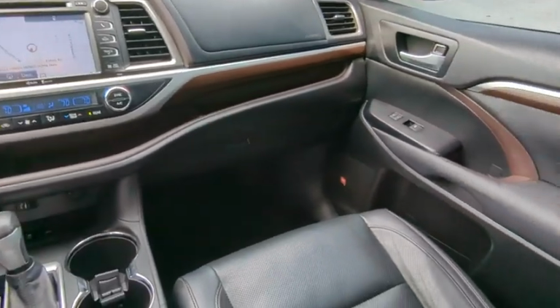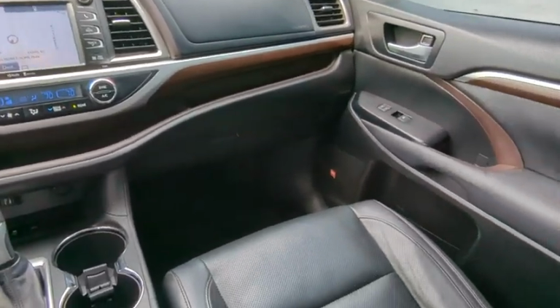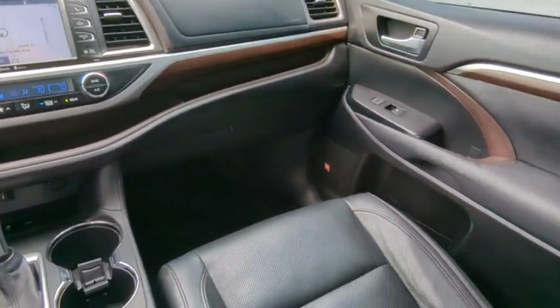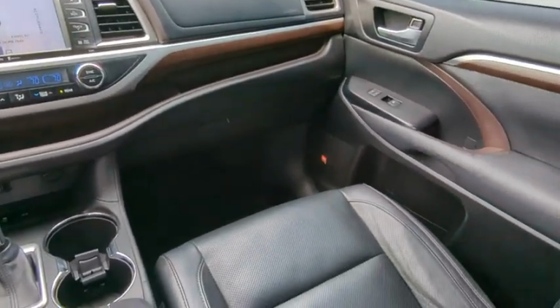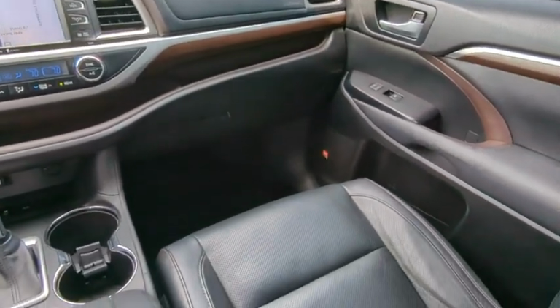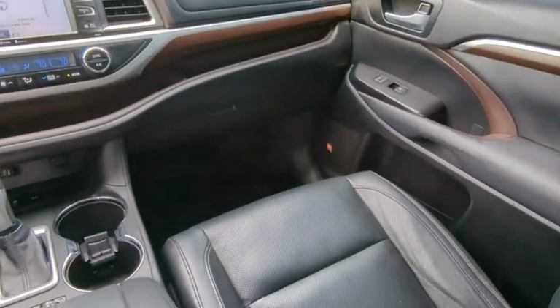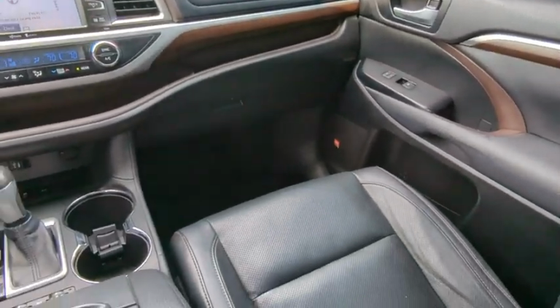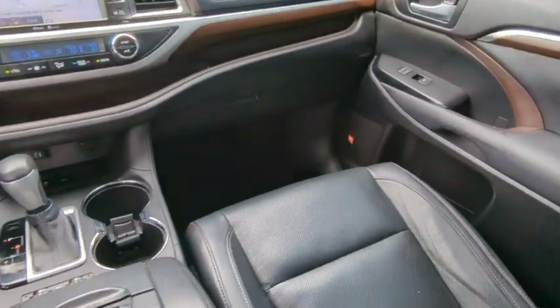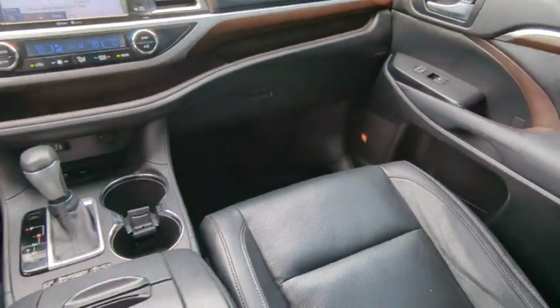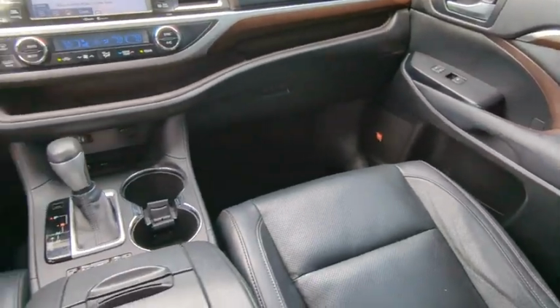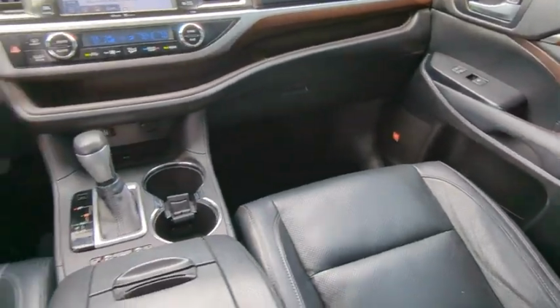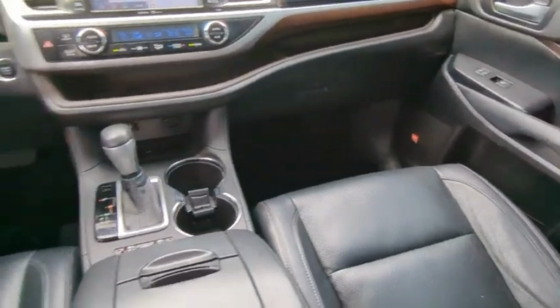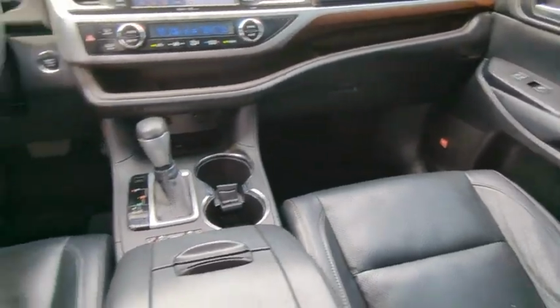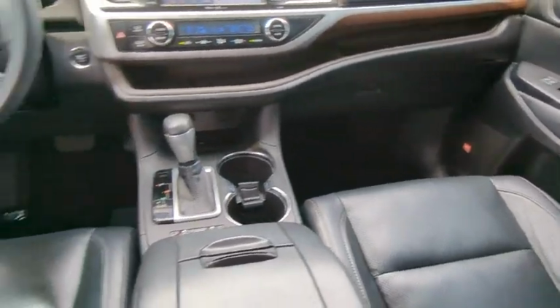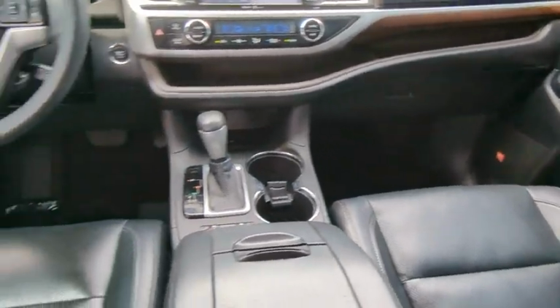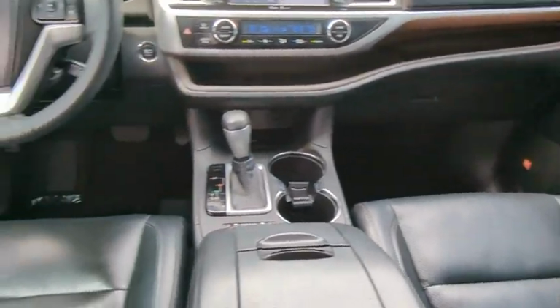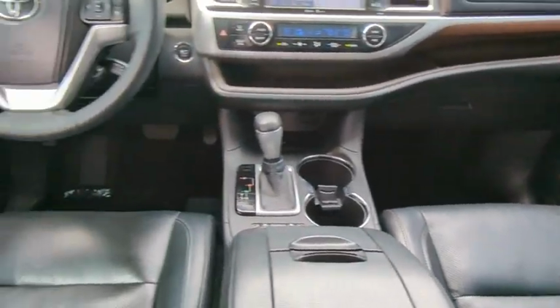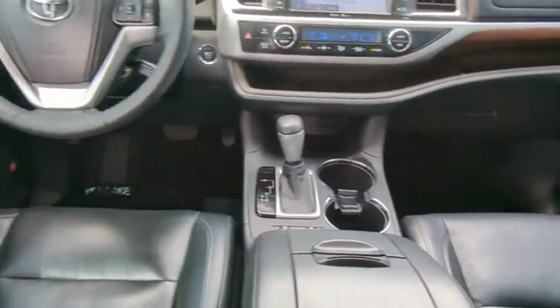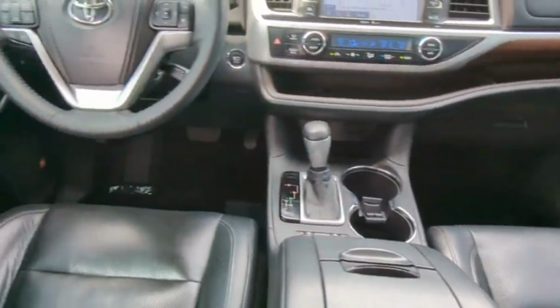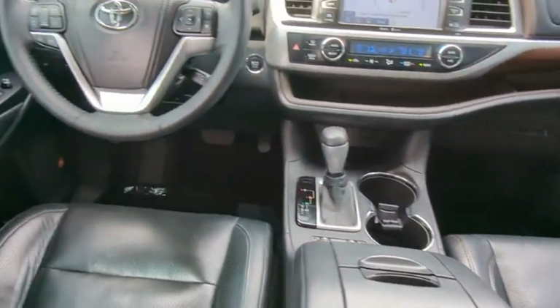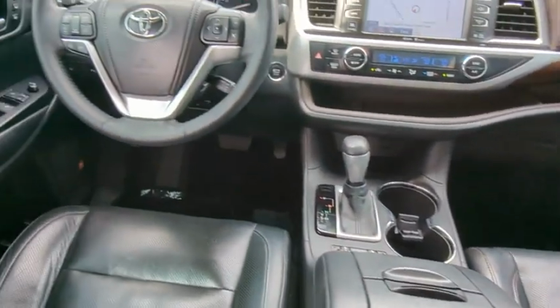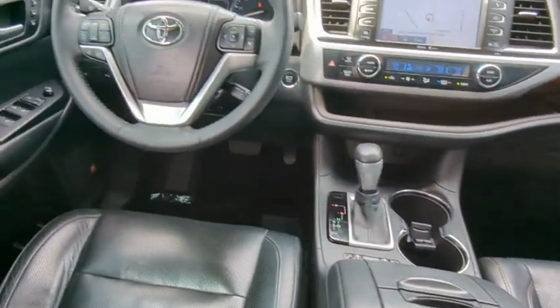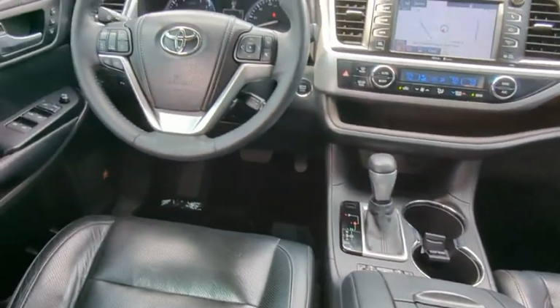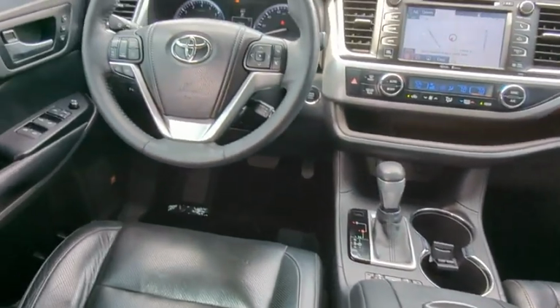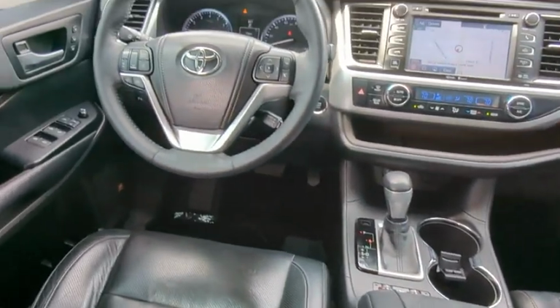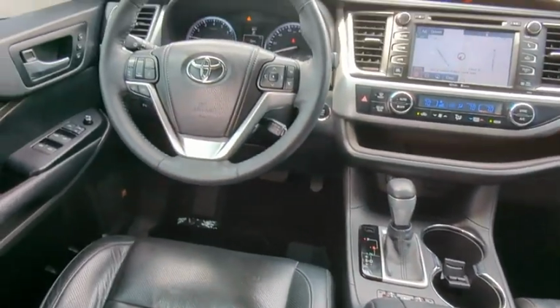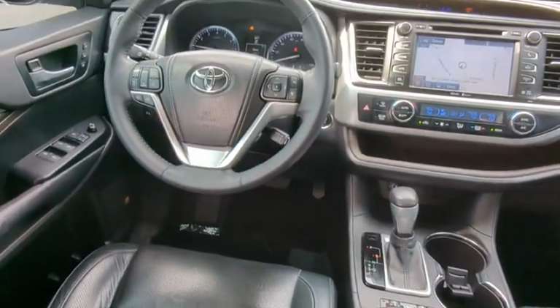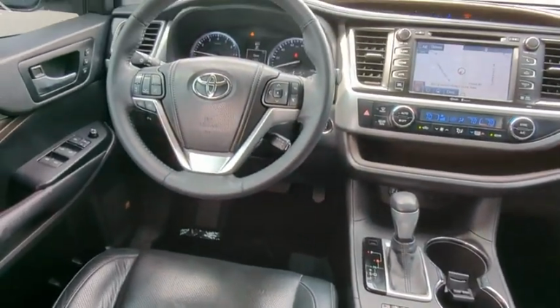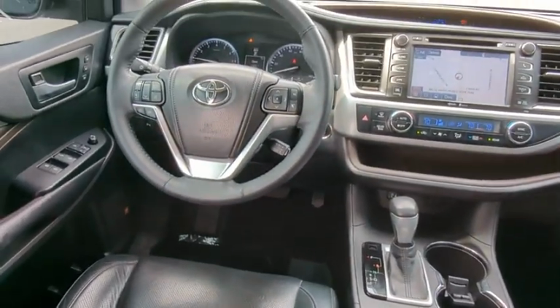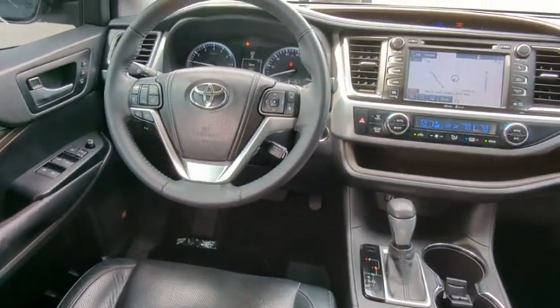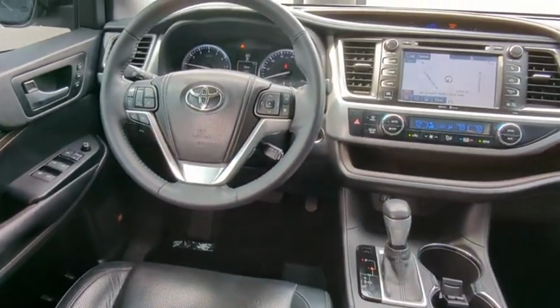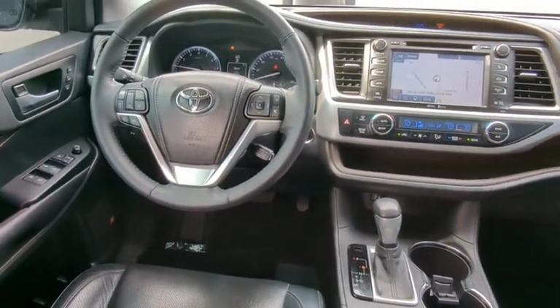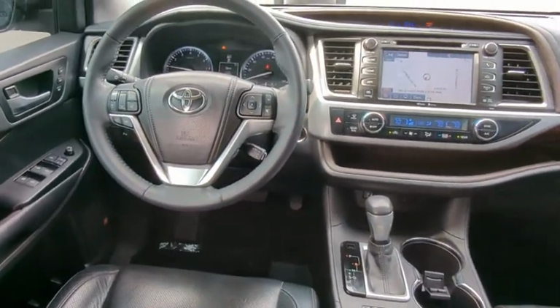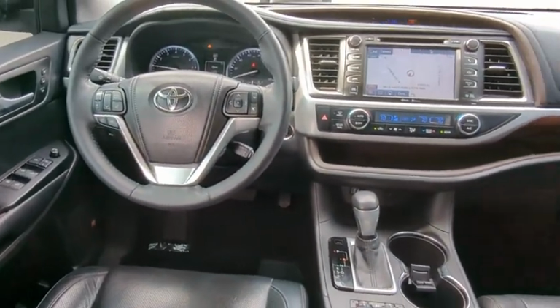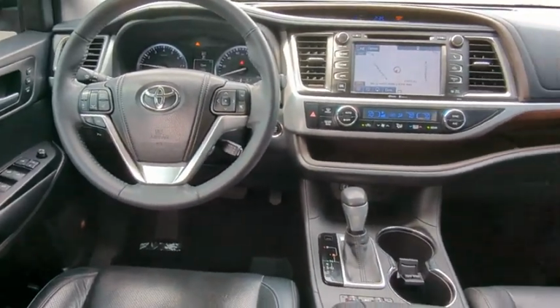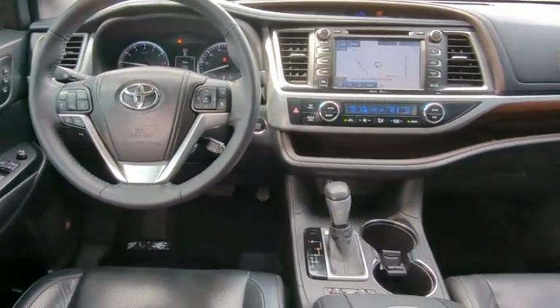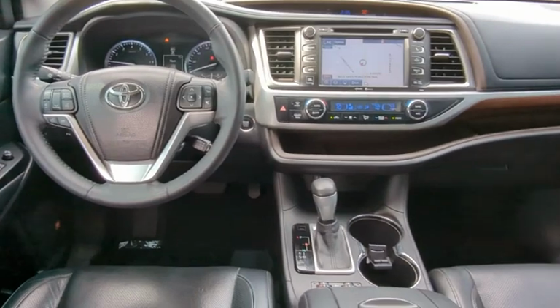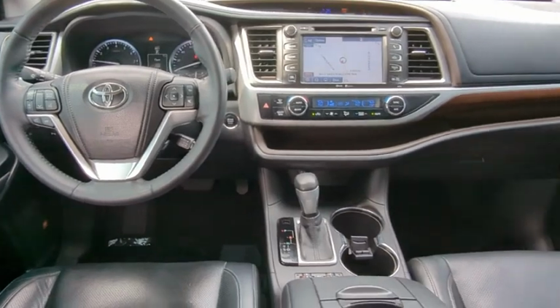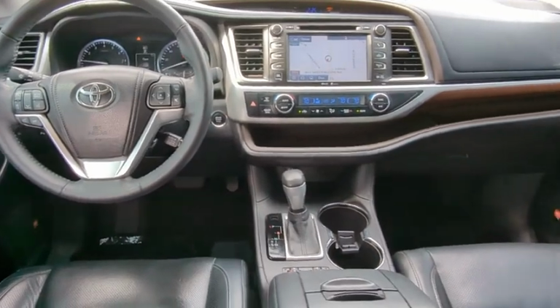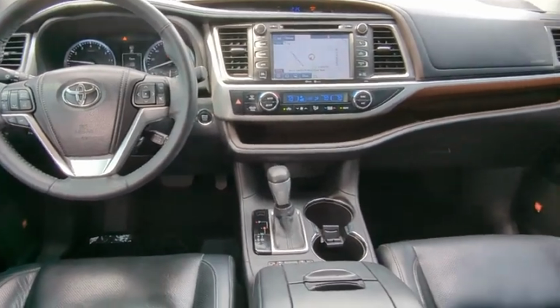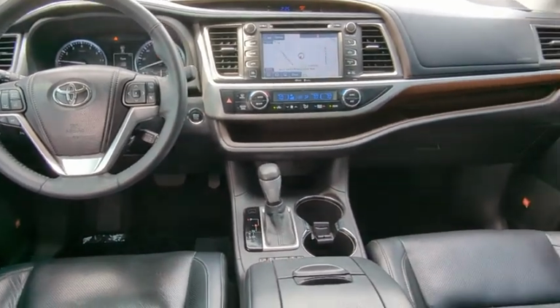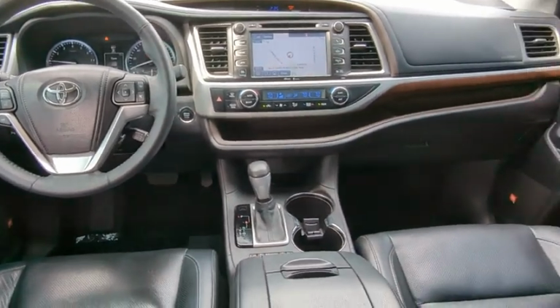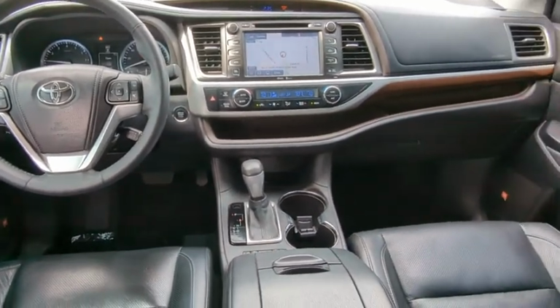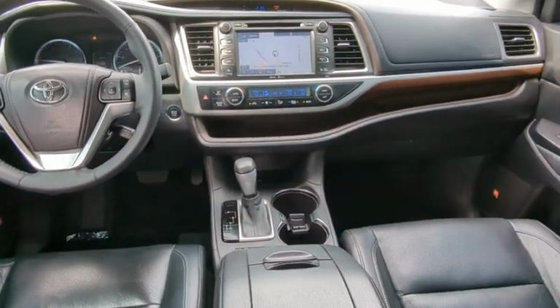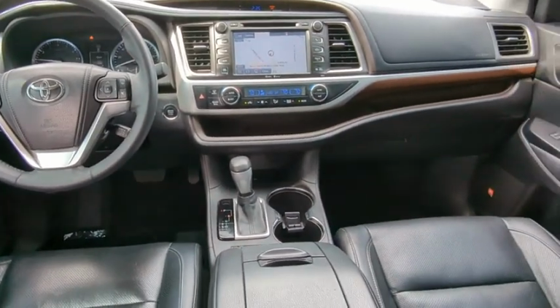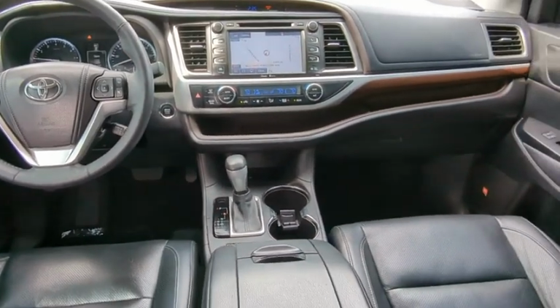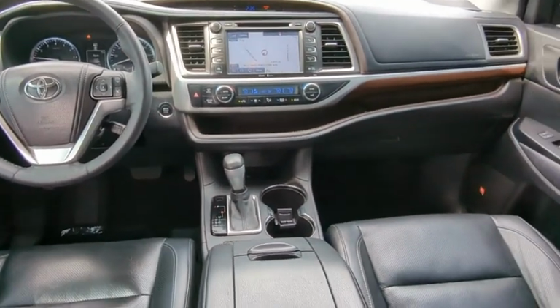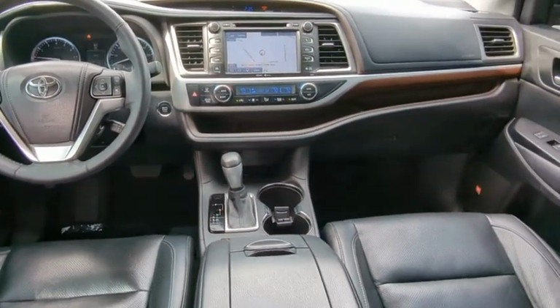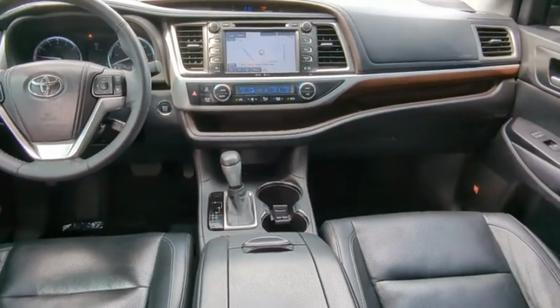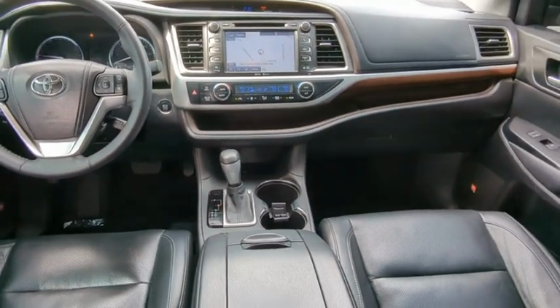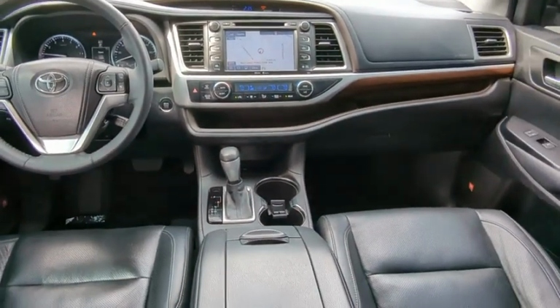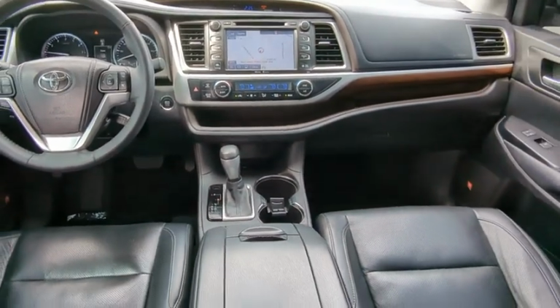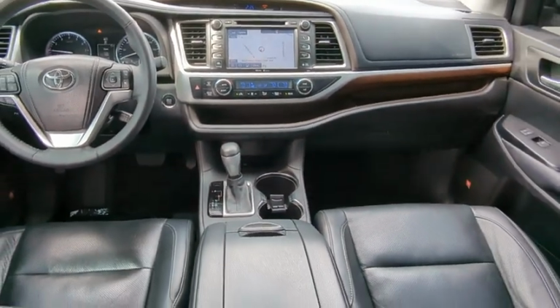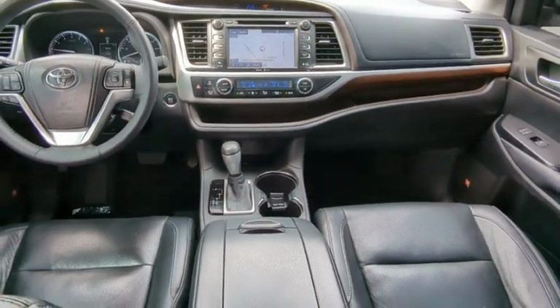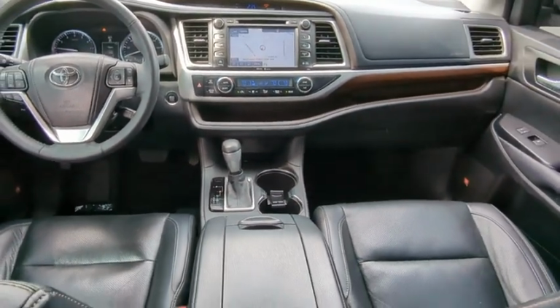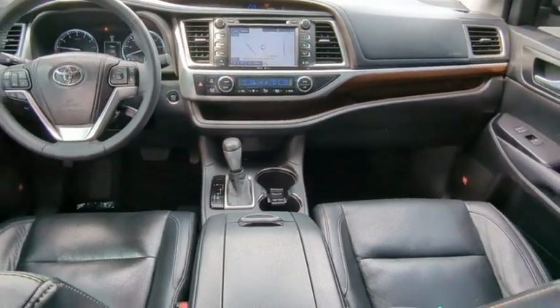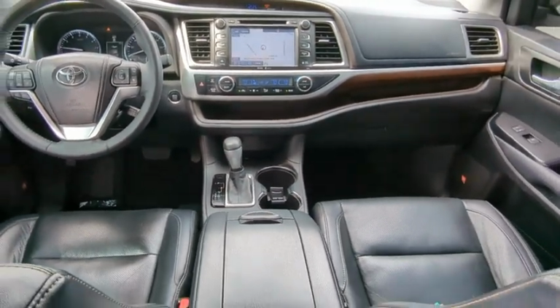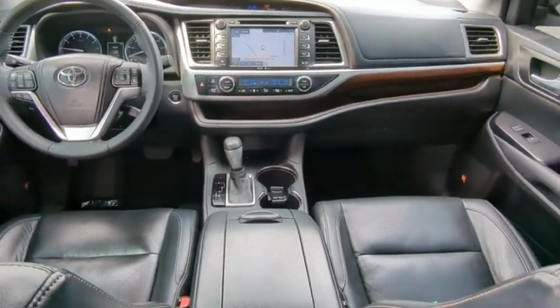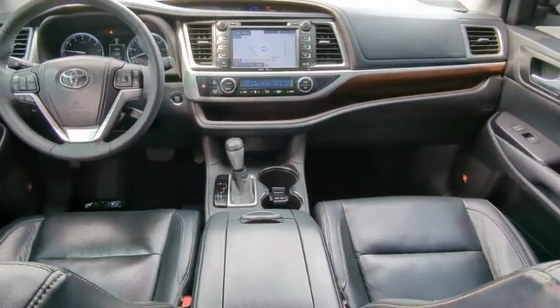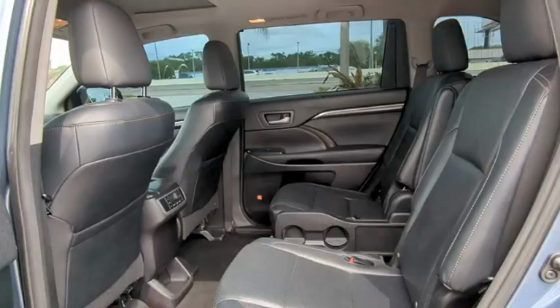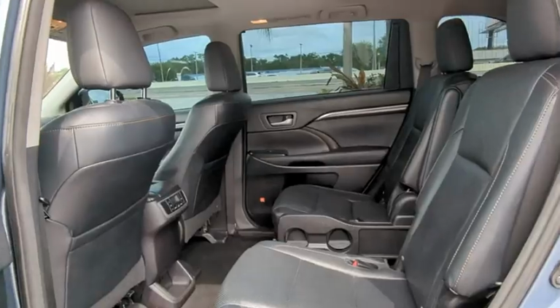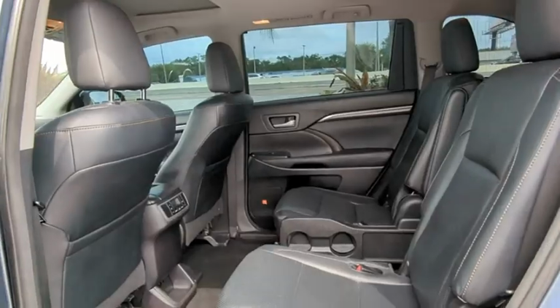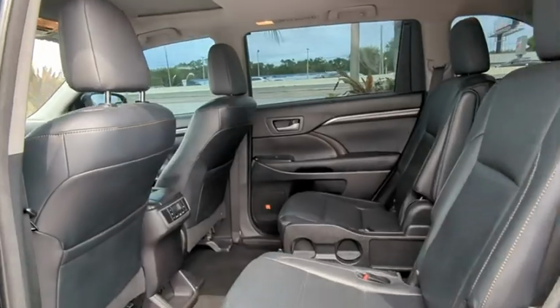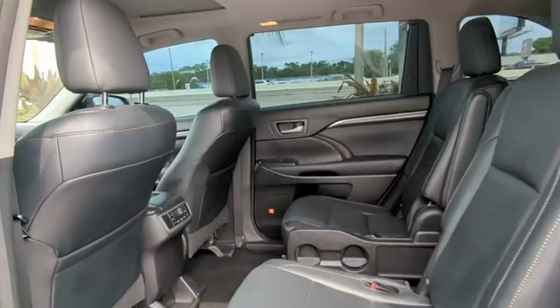A 2010 top safety pick, the Highlander is where substance meets style and is priced below $20,000.